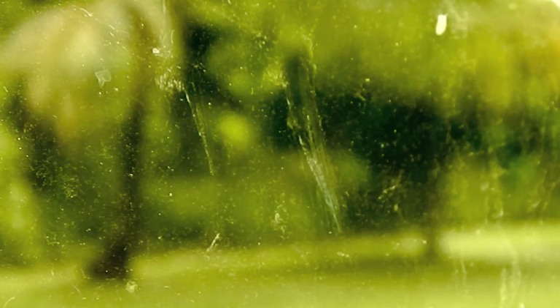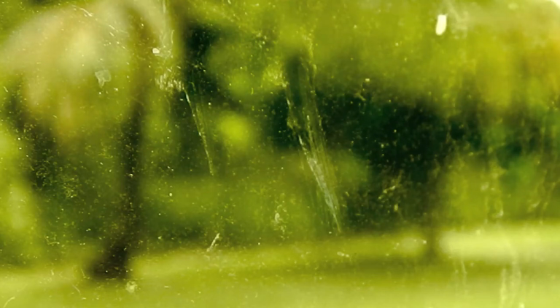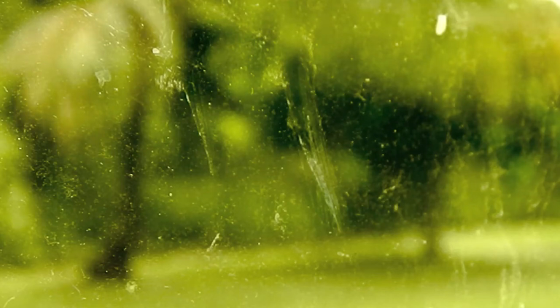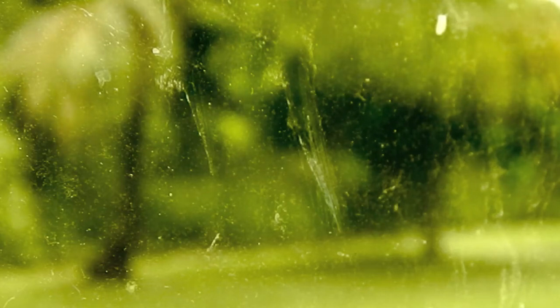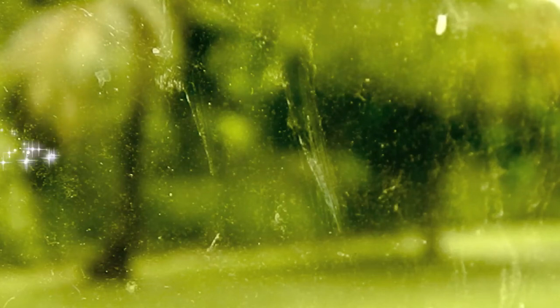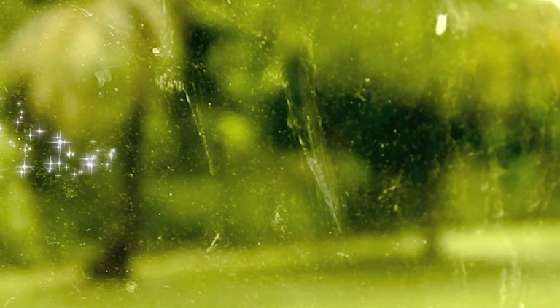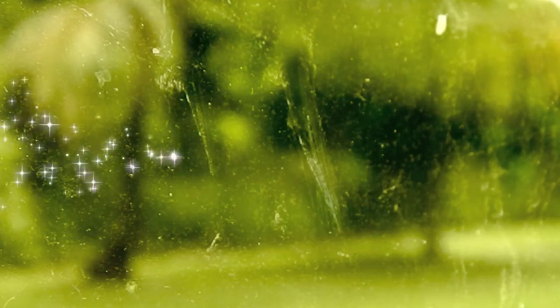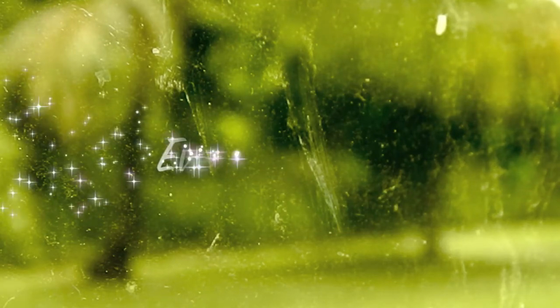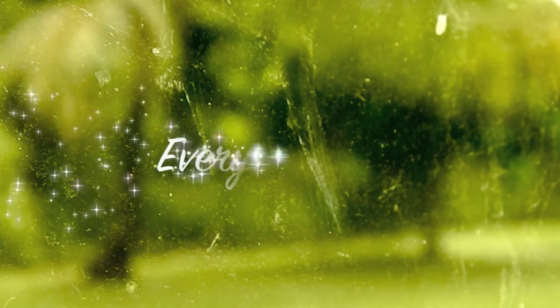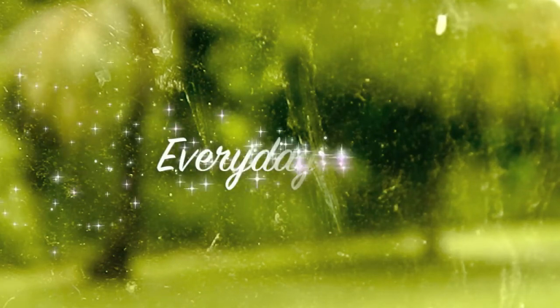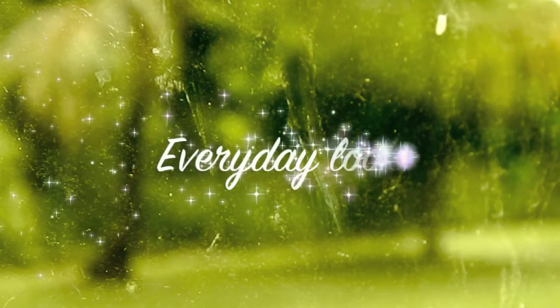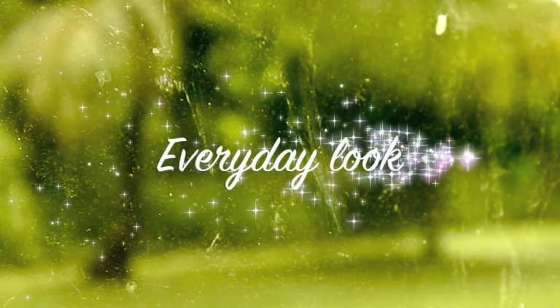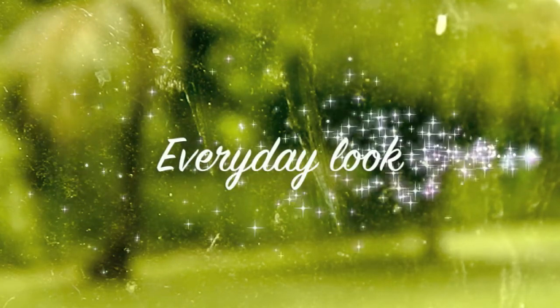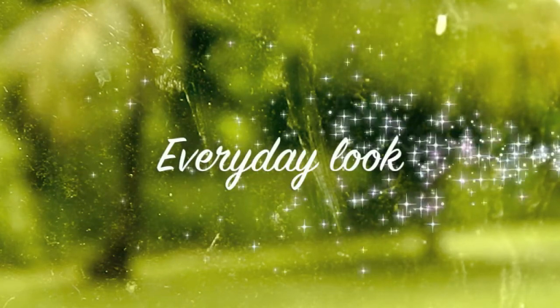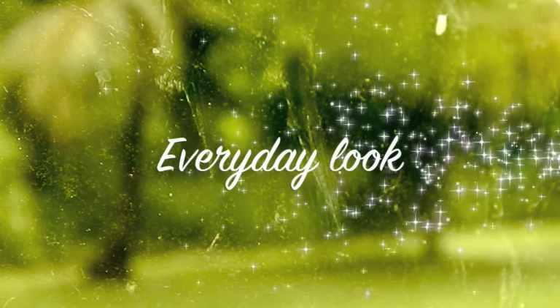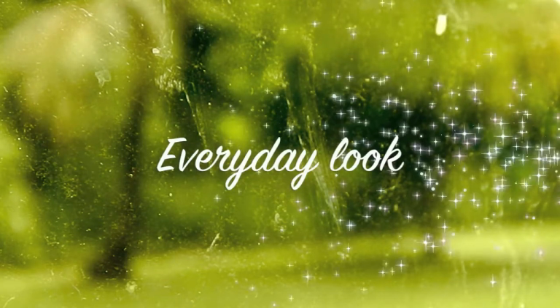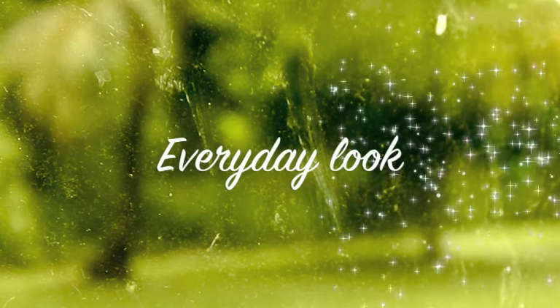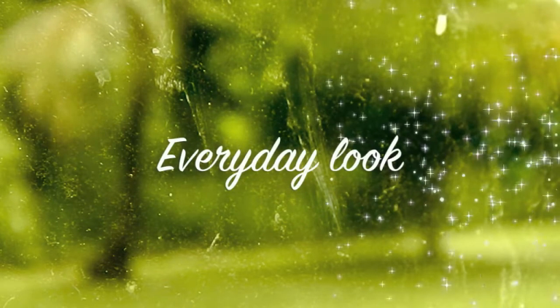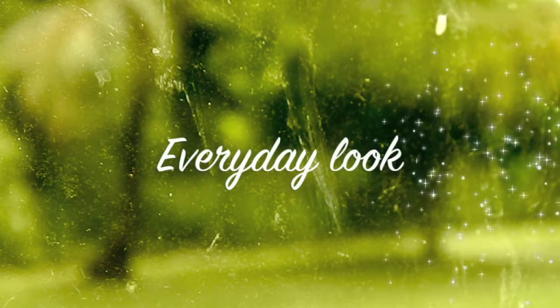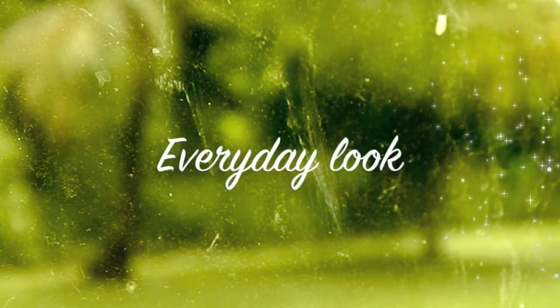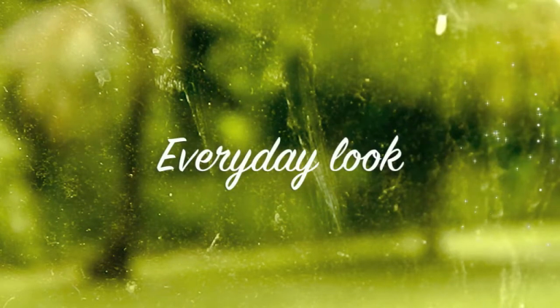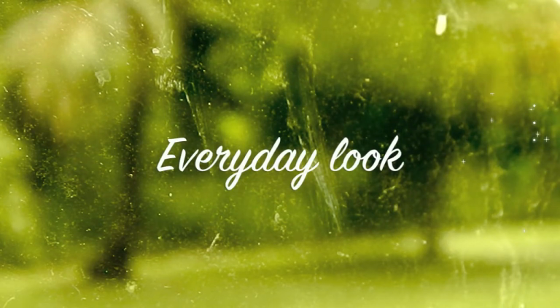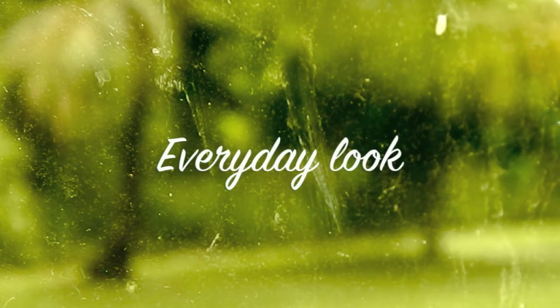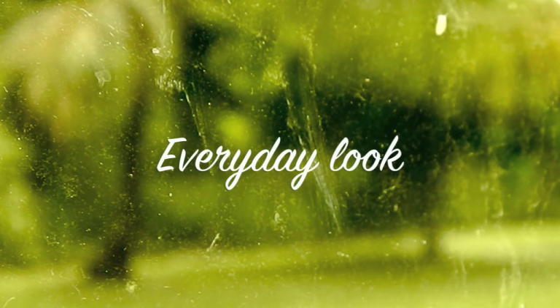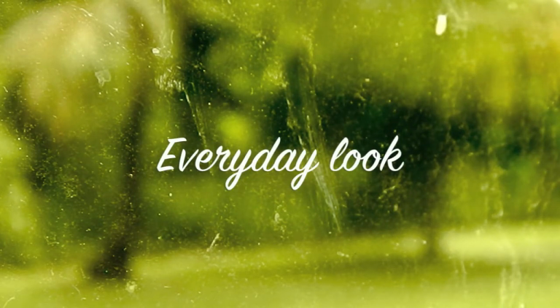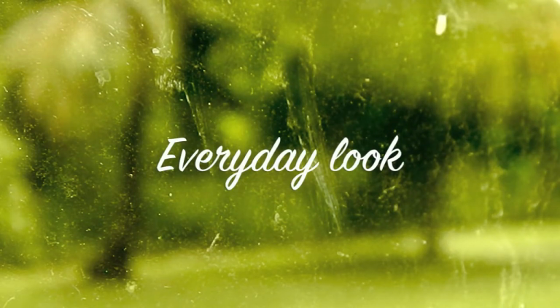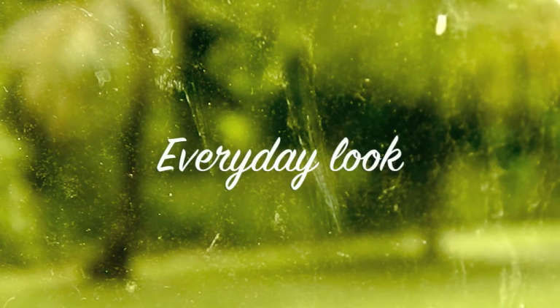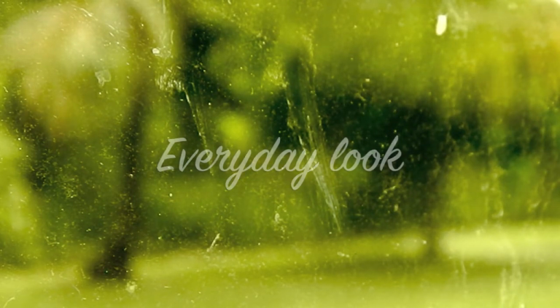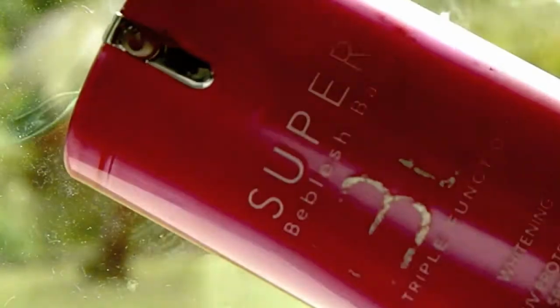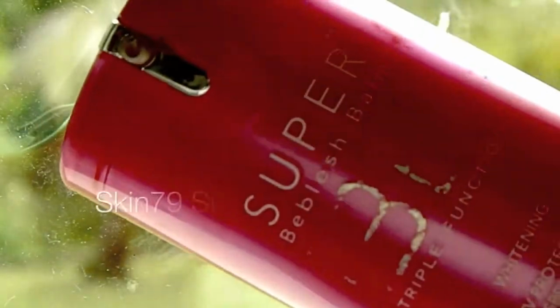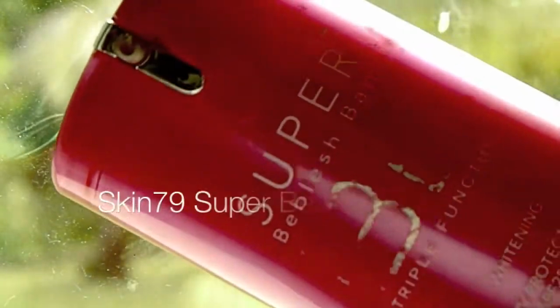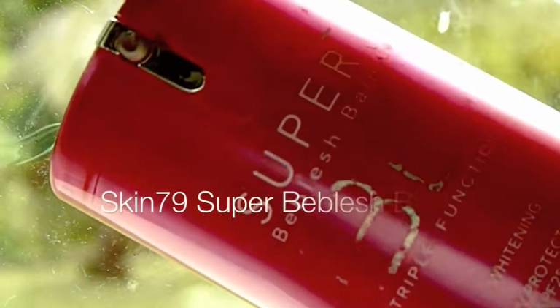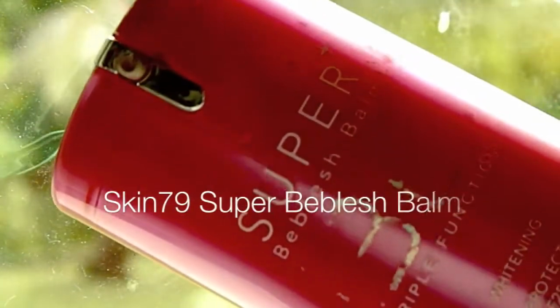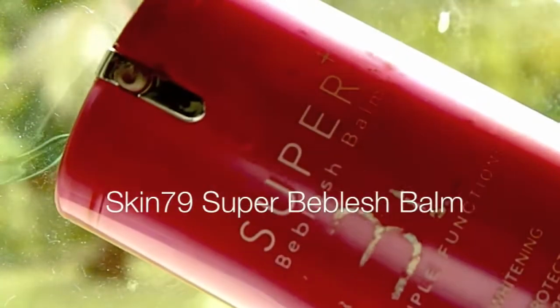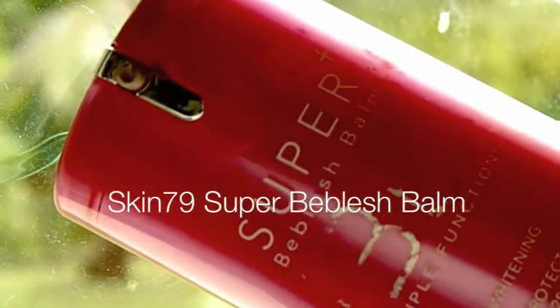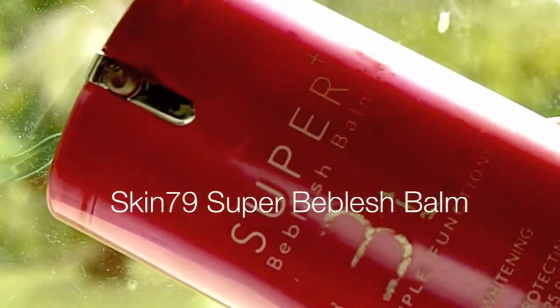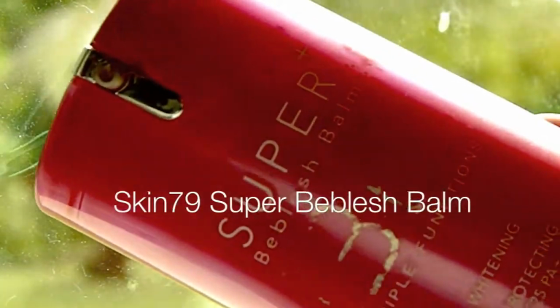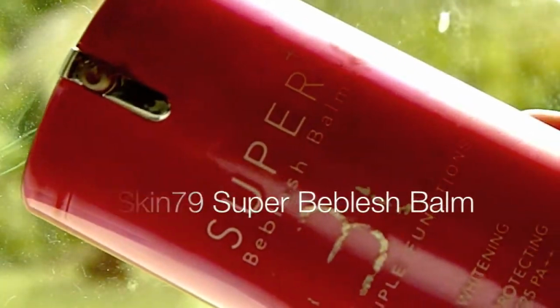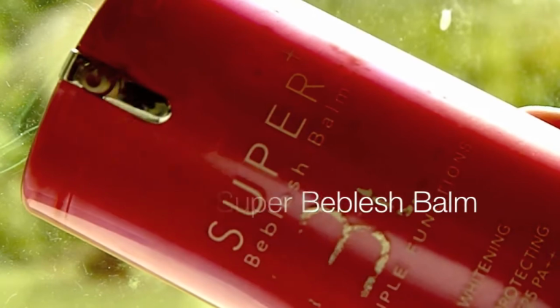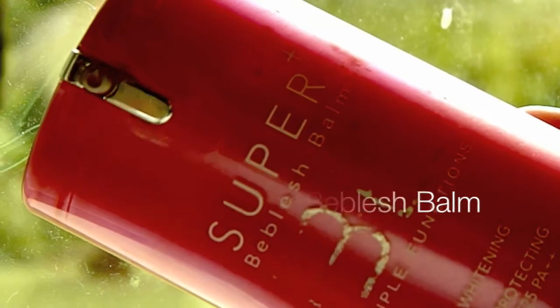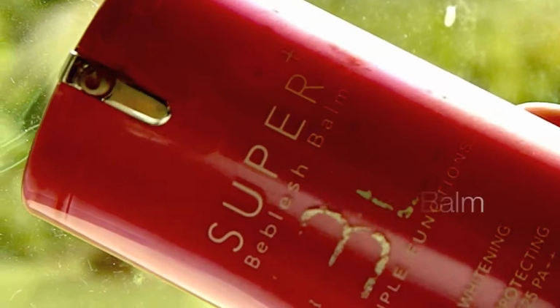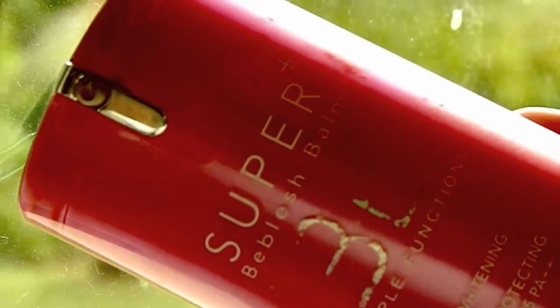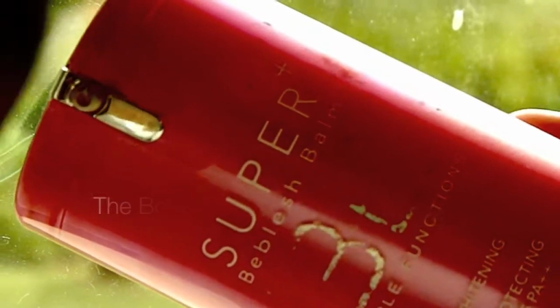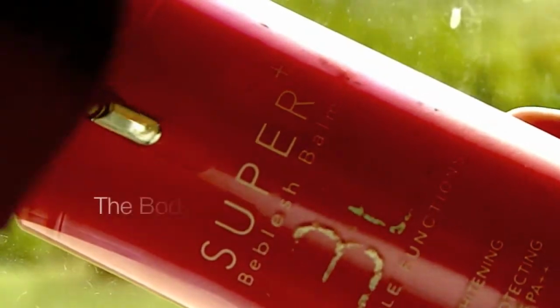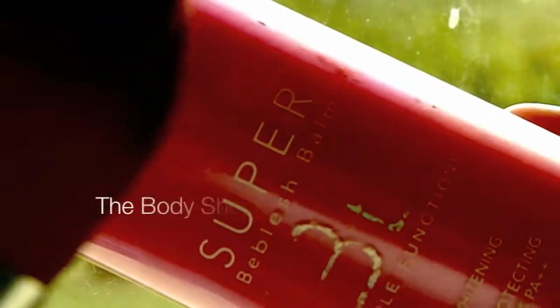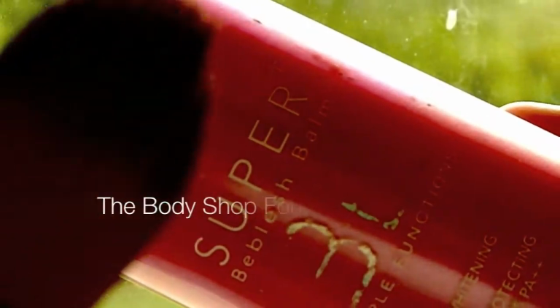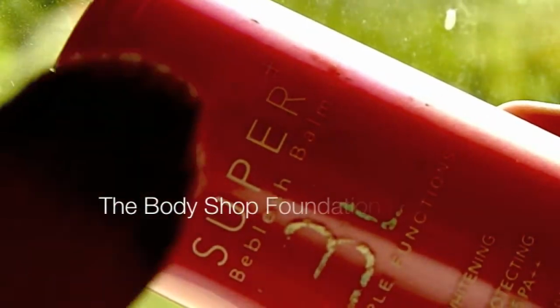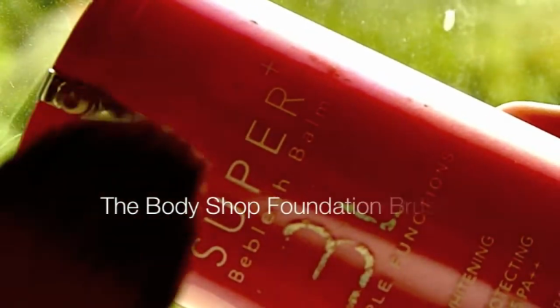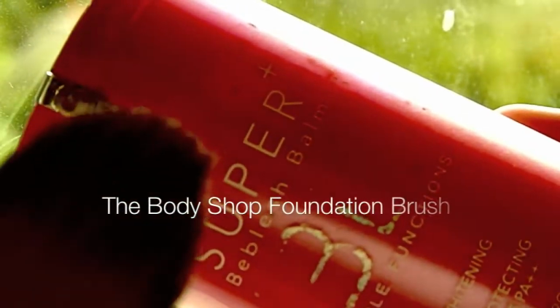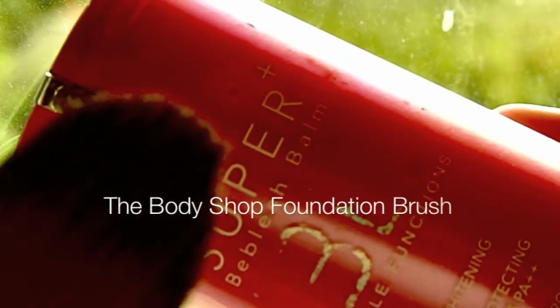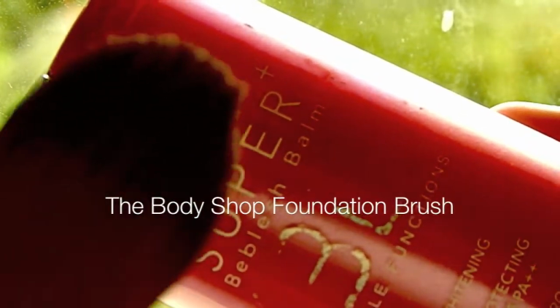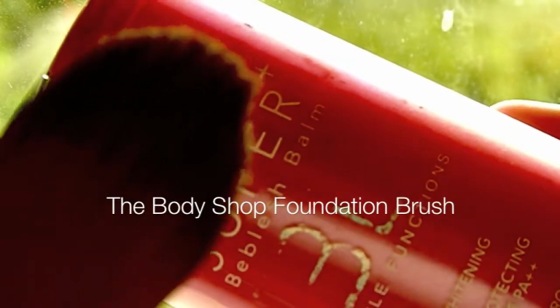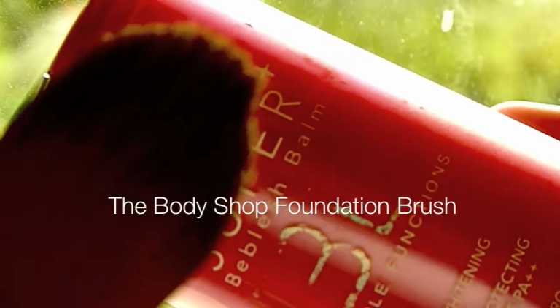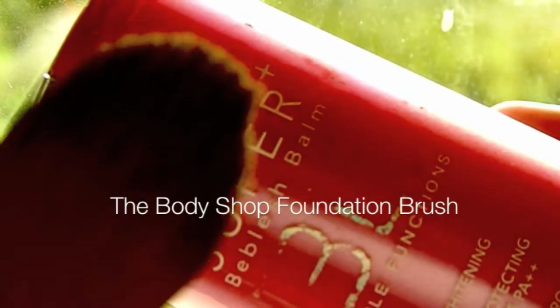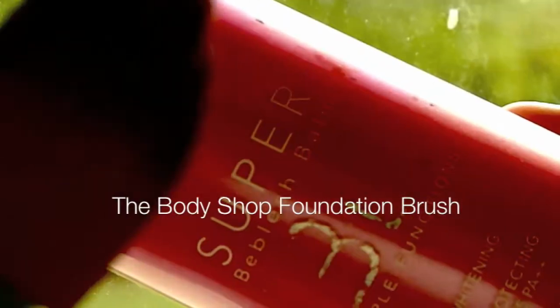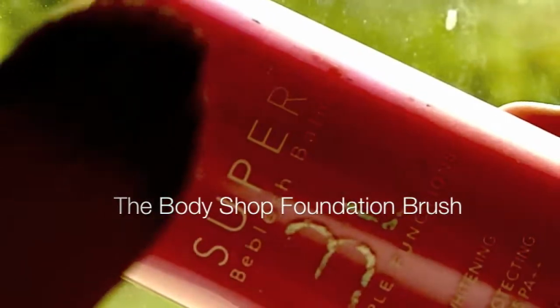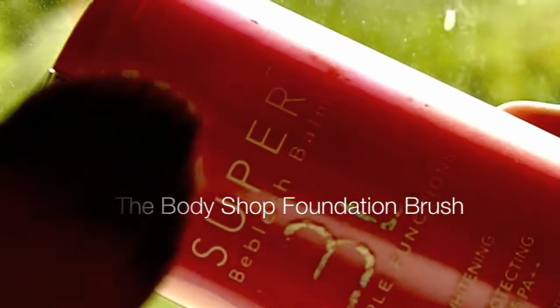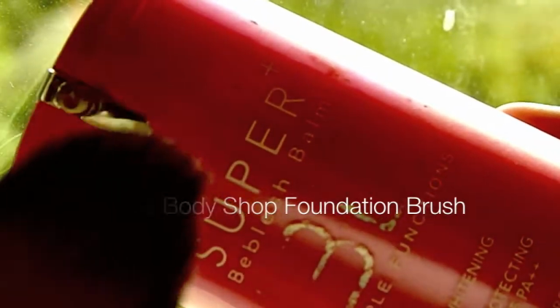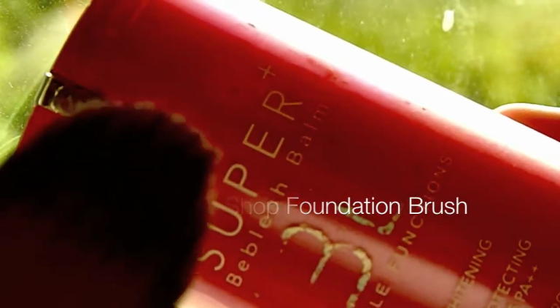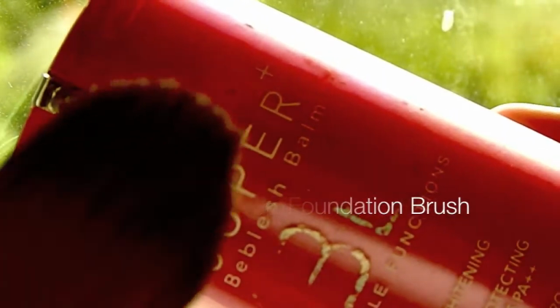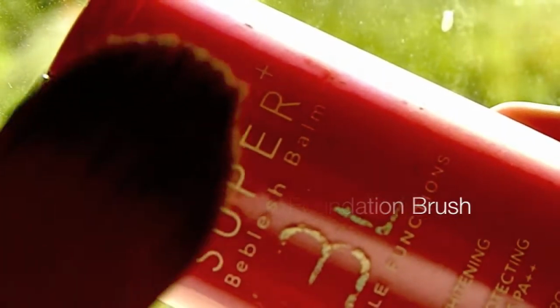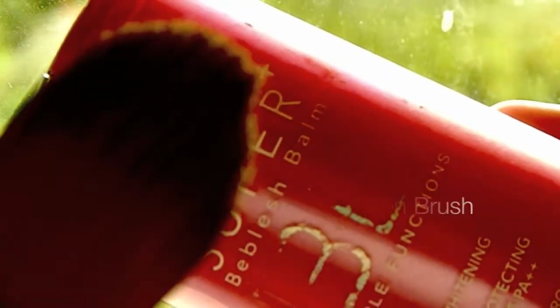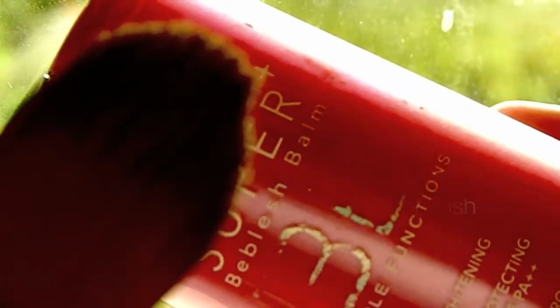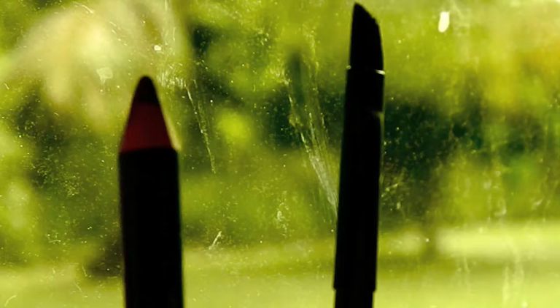Assalamualaikum beautiful ladies! So it's been a while and I'm going to start off with my BB cream.